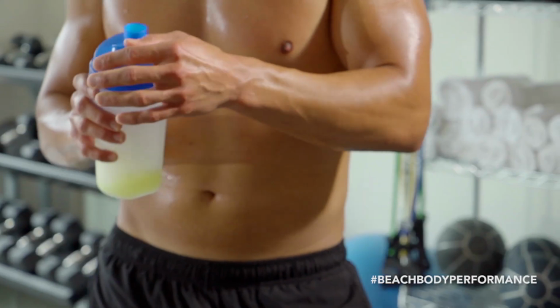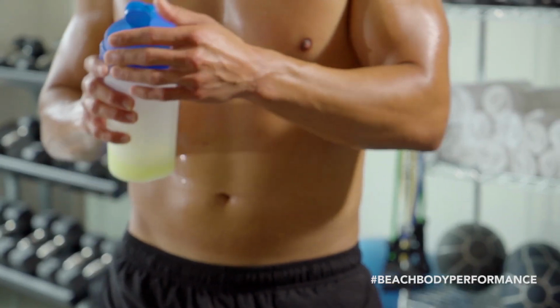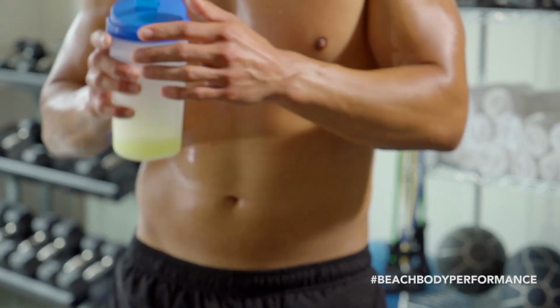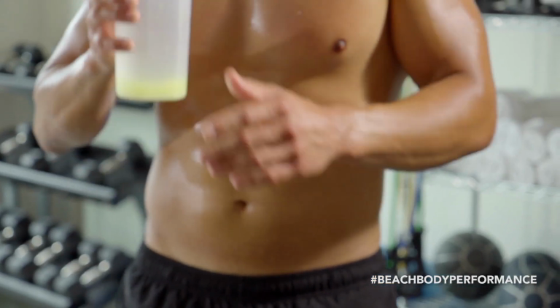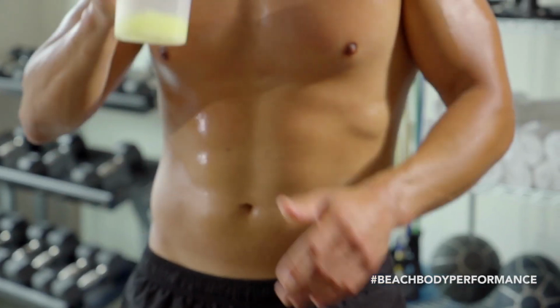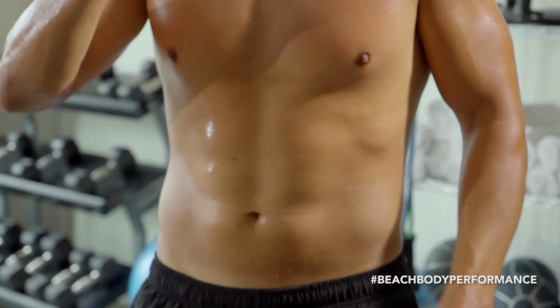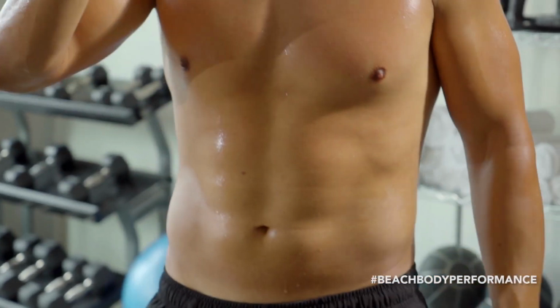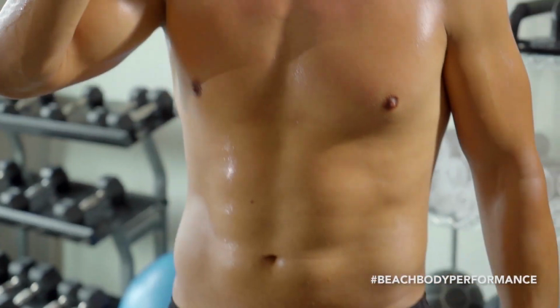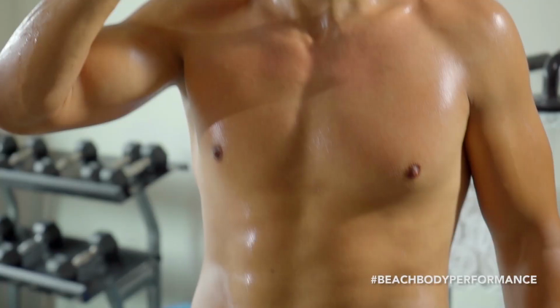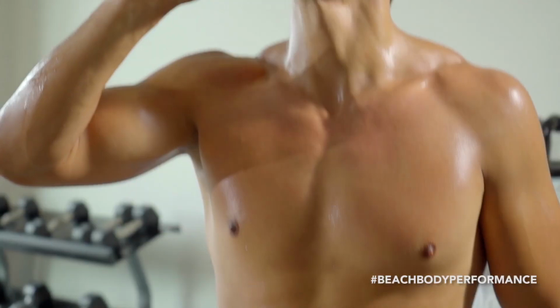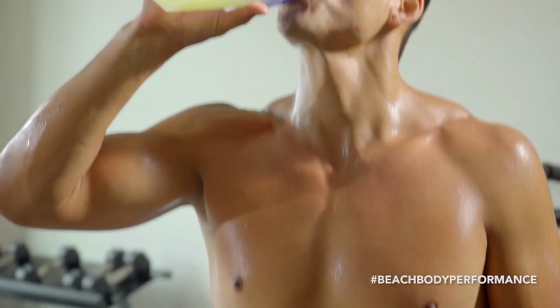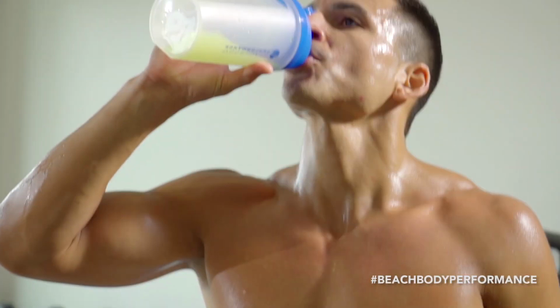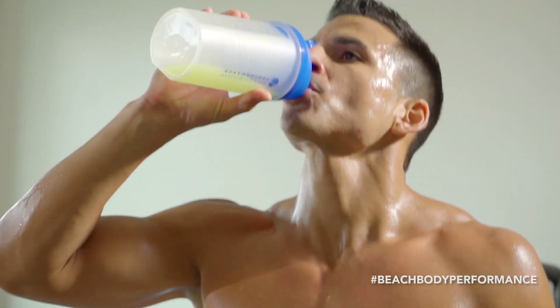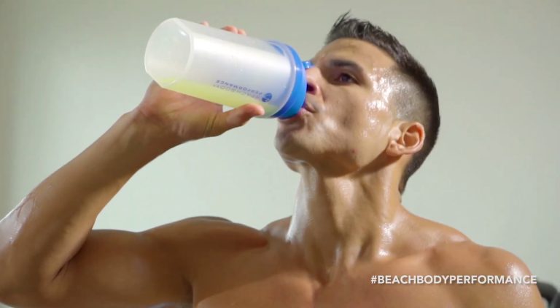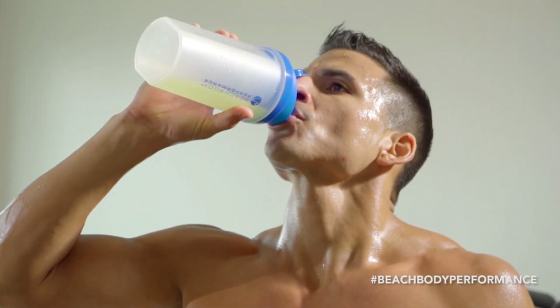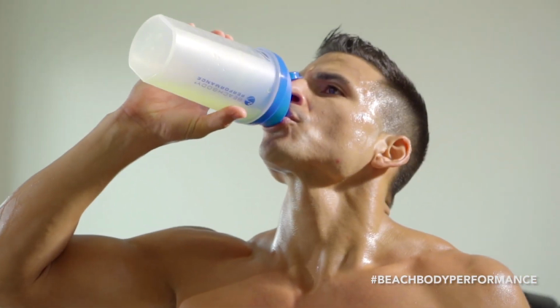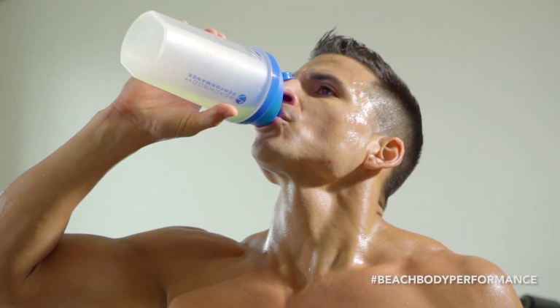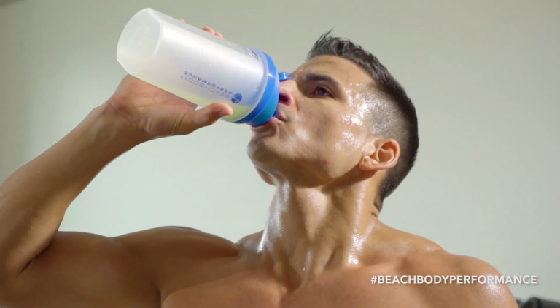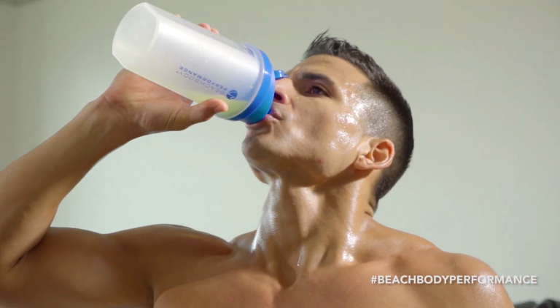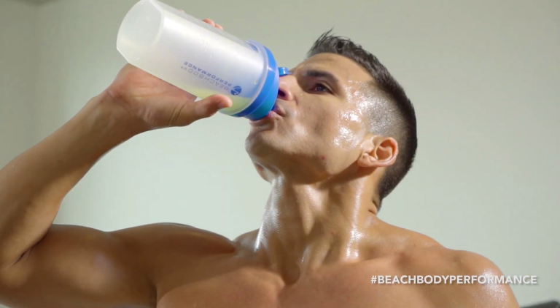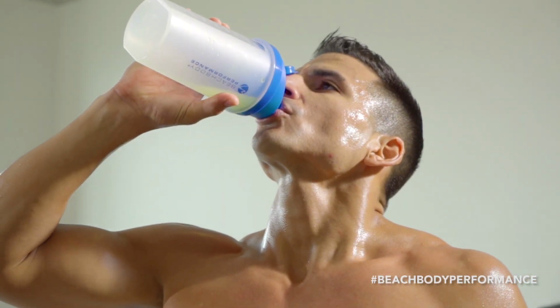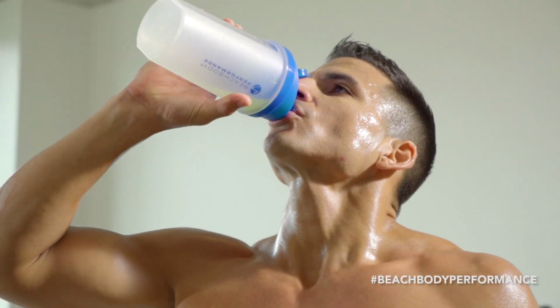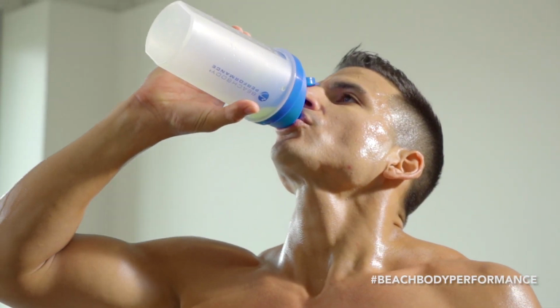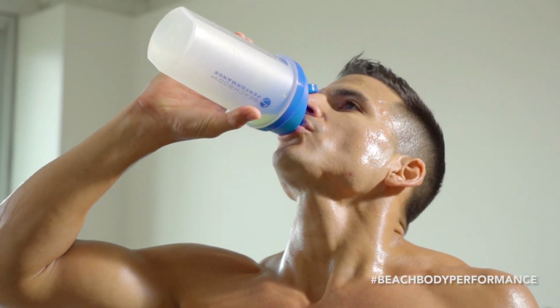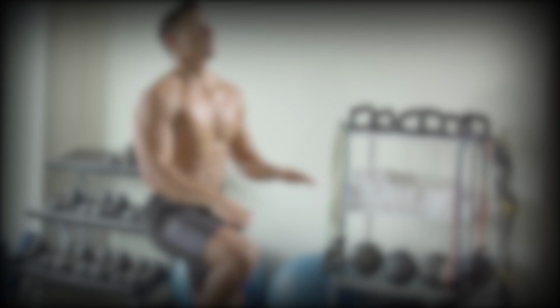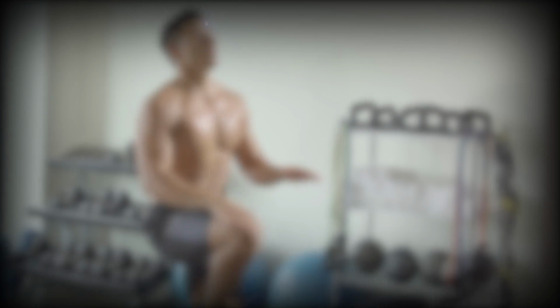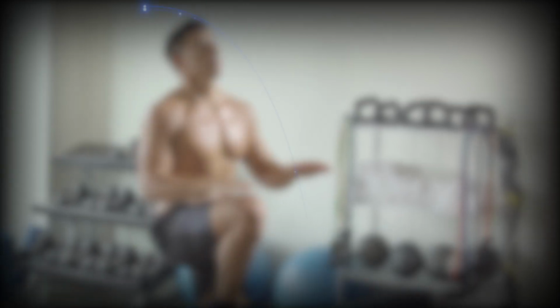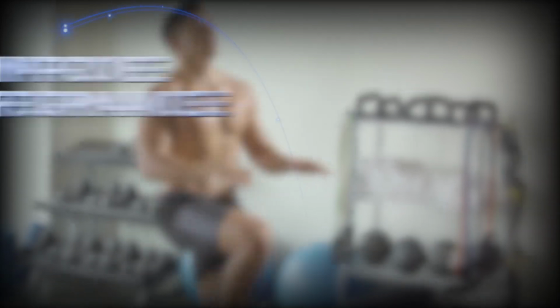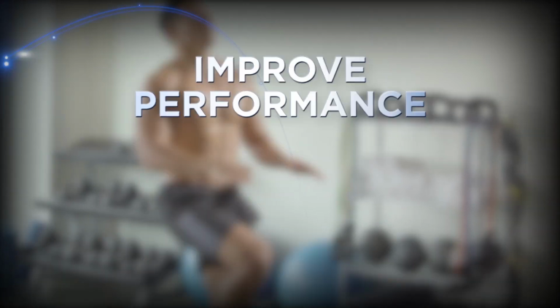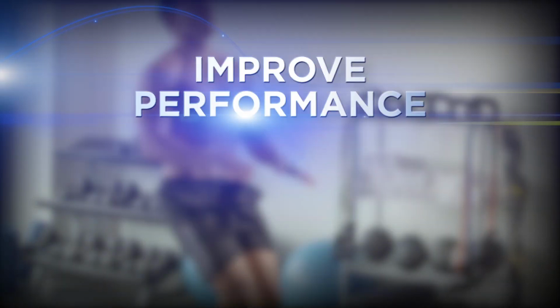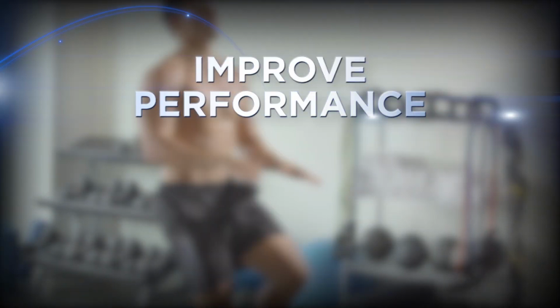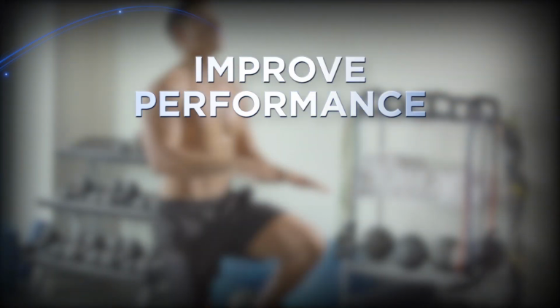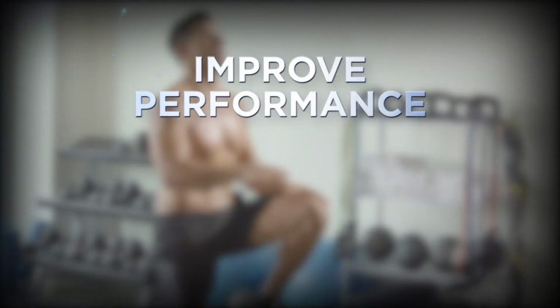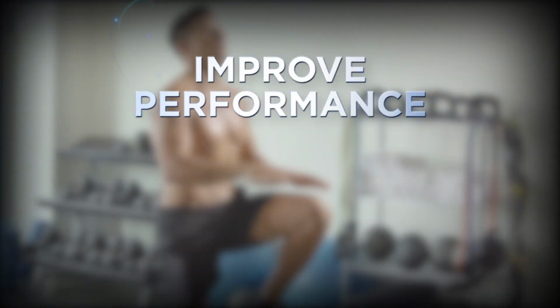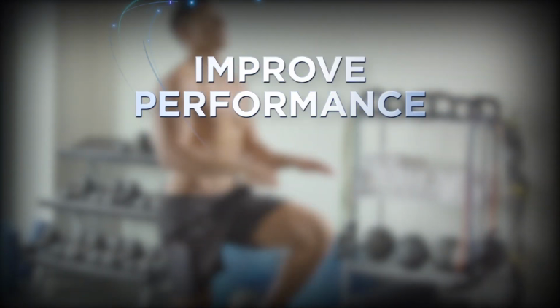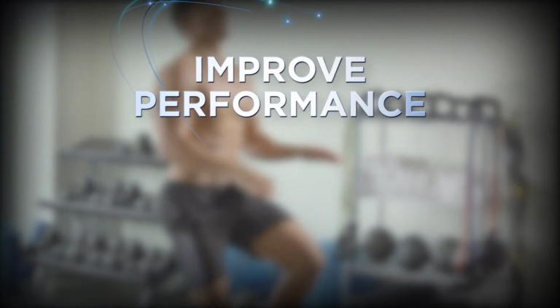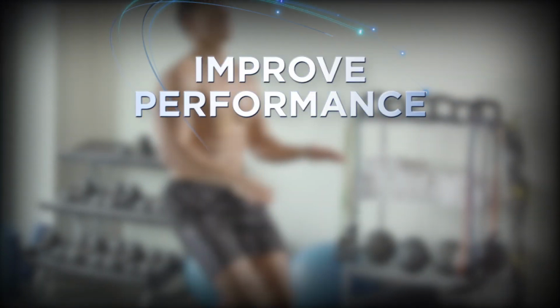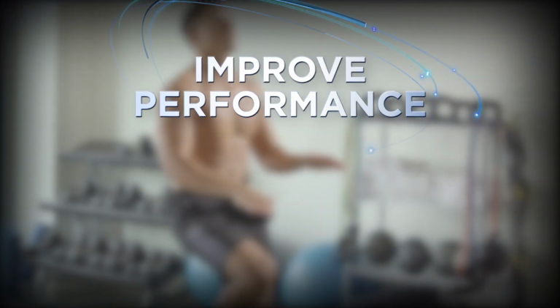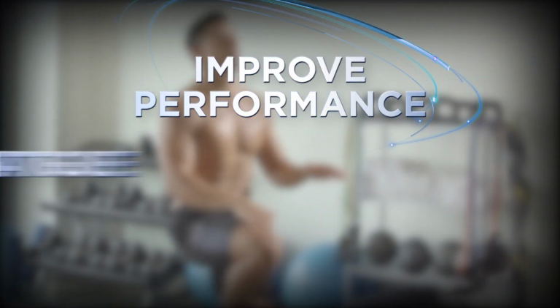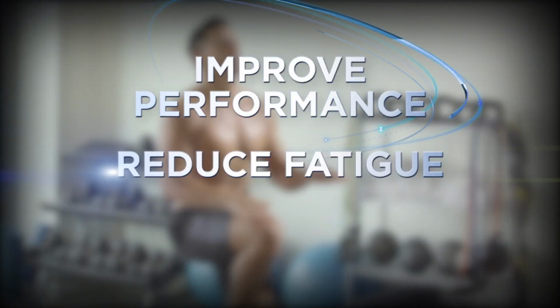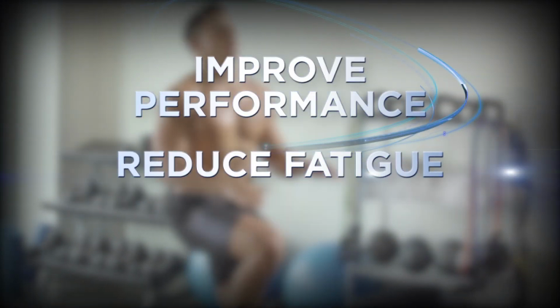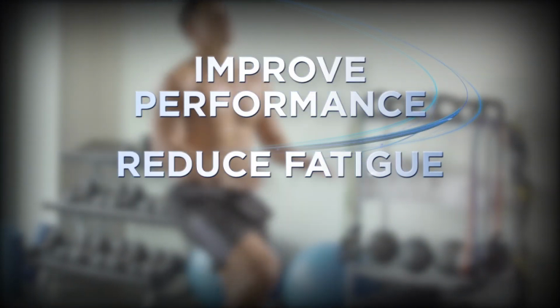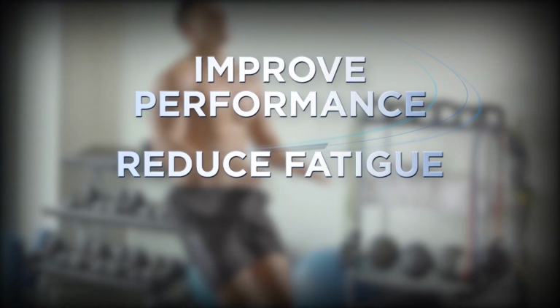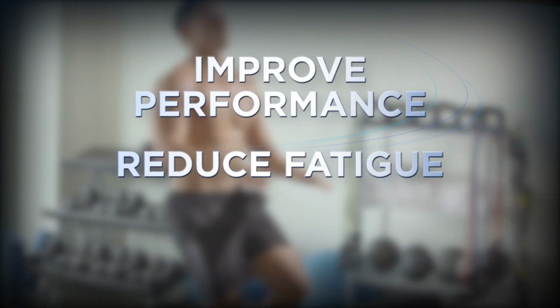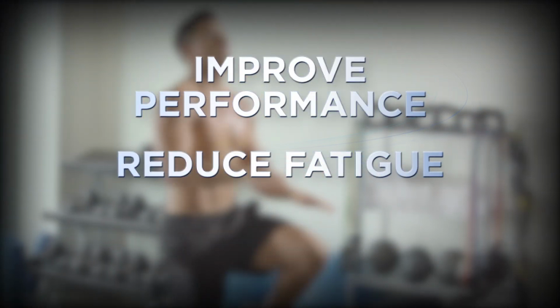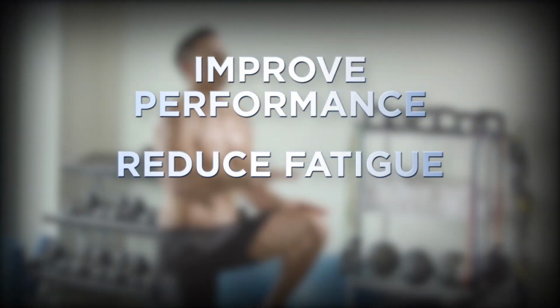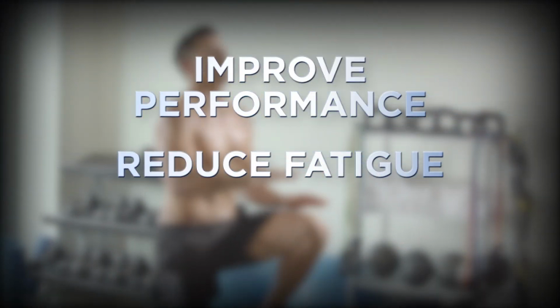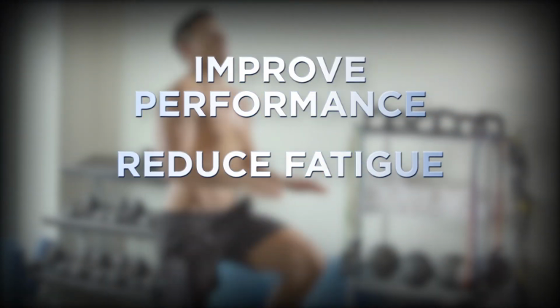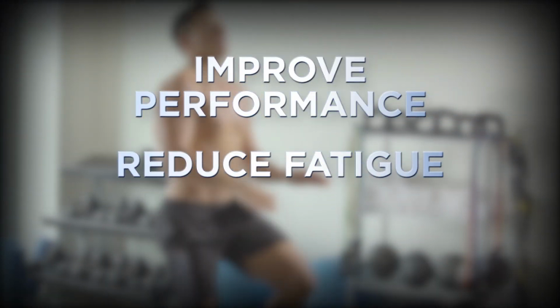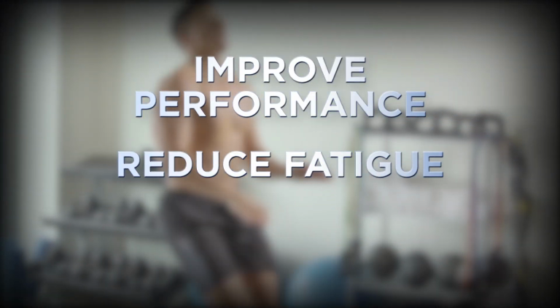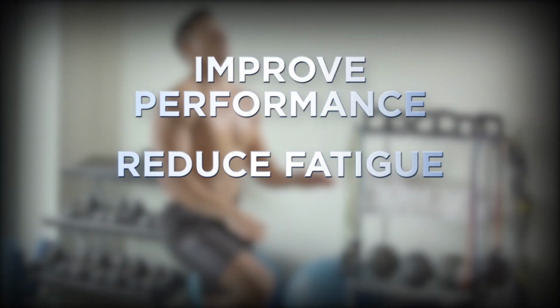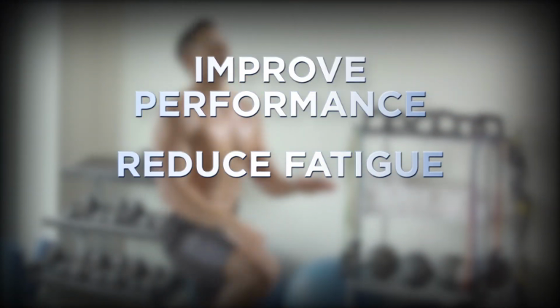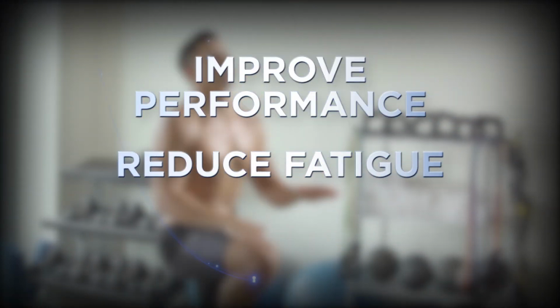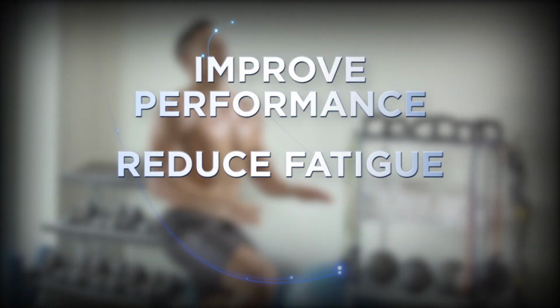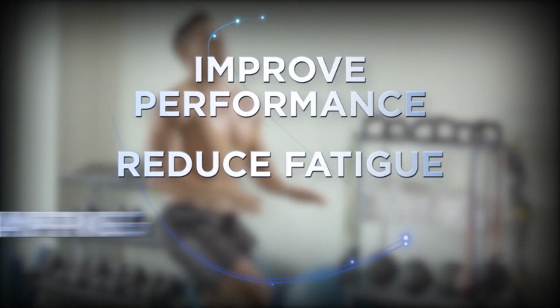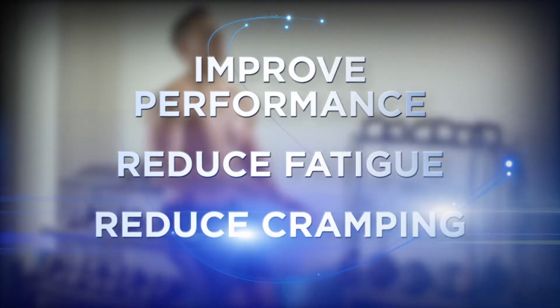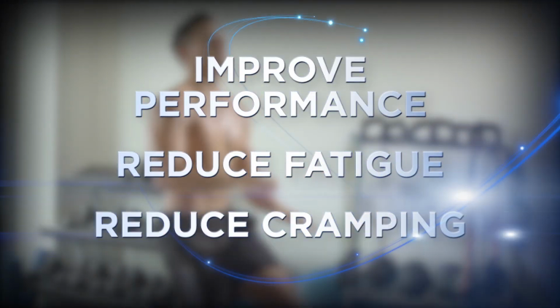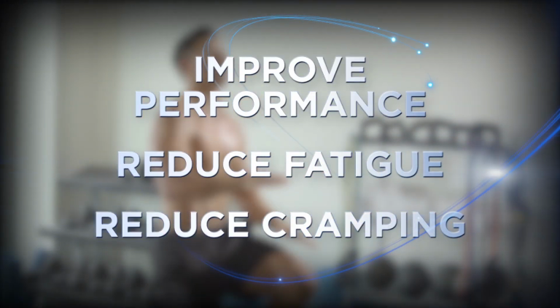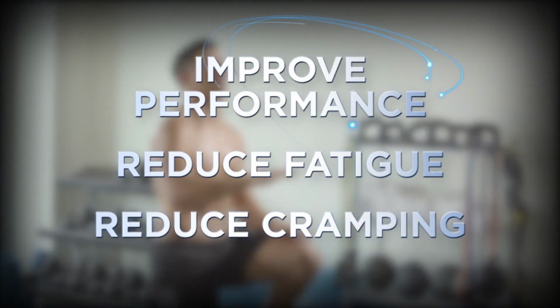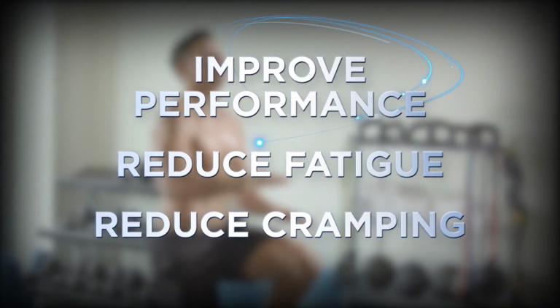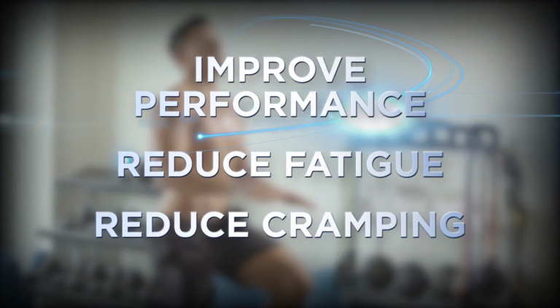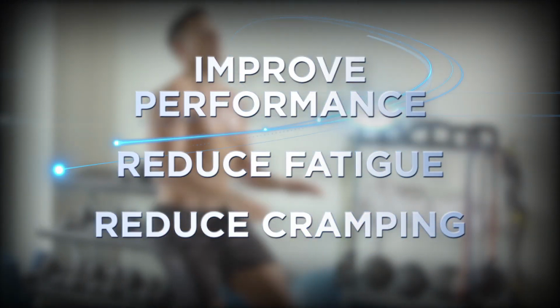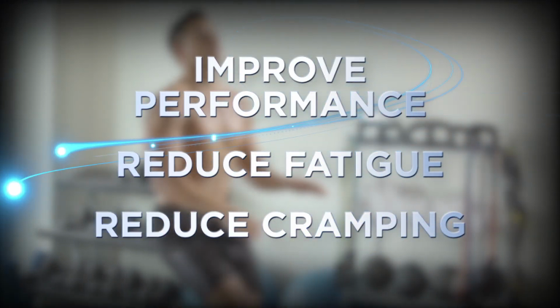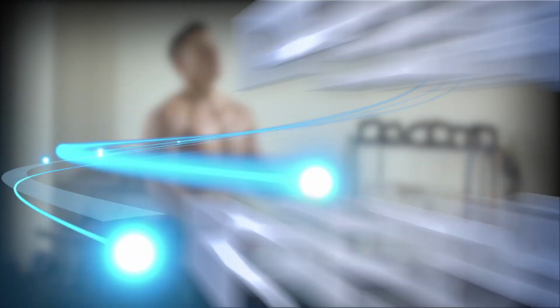Having effective hydration means improved performance, reduced time to fatigue, and reduced cramping.